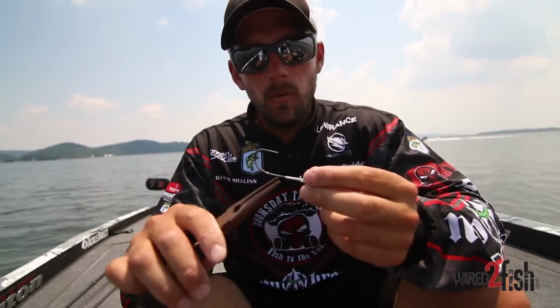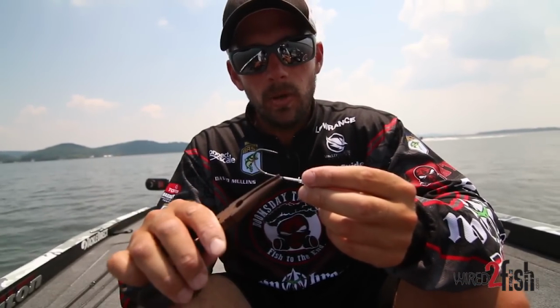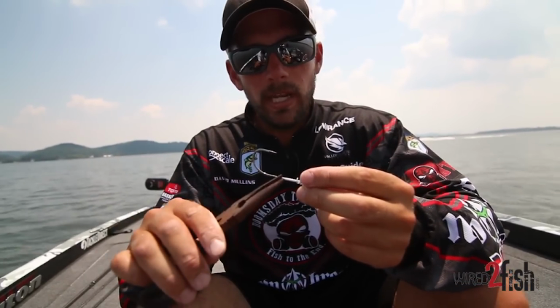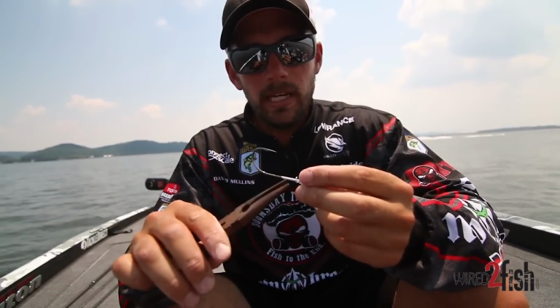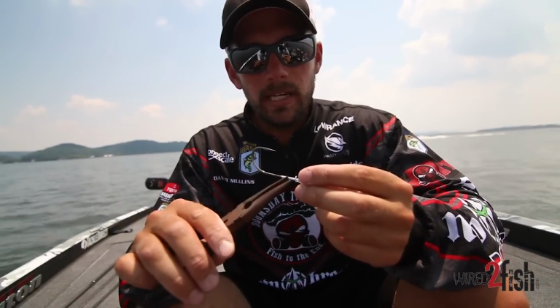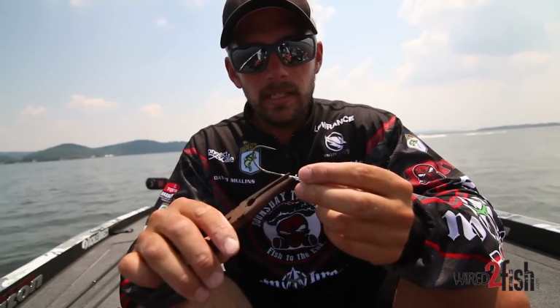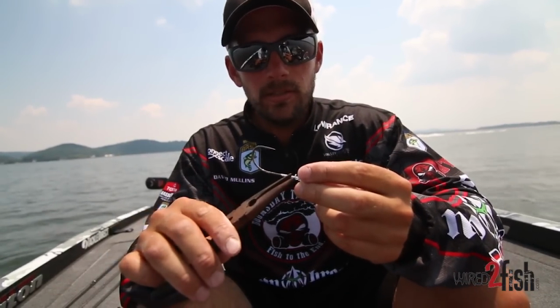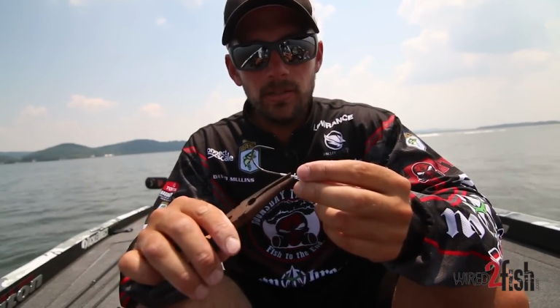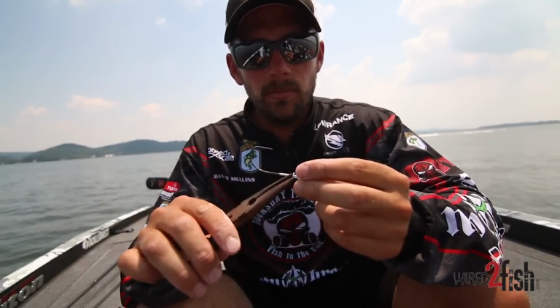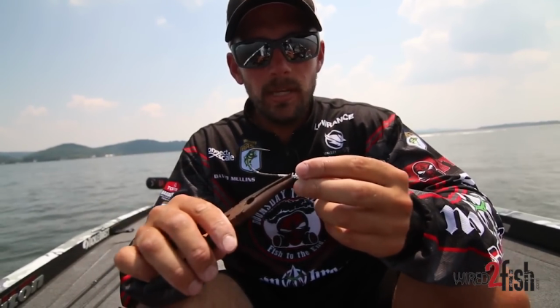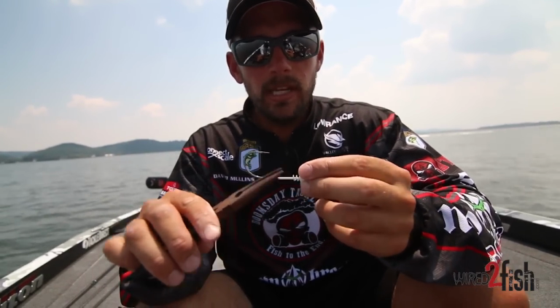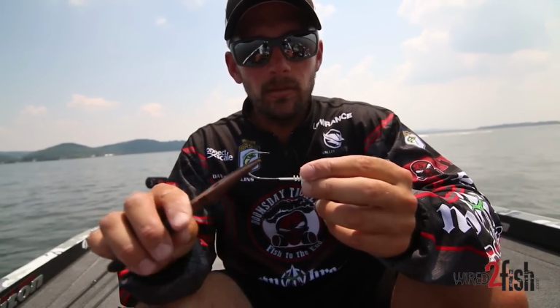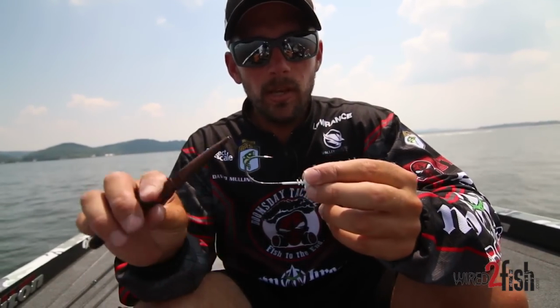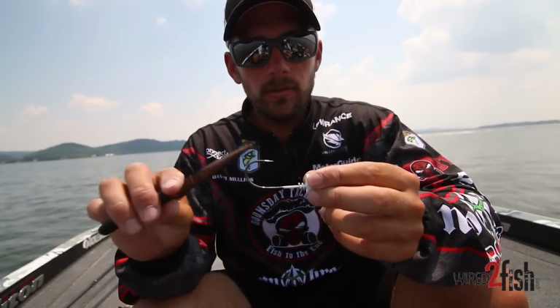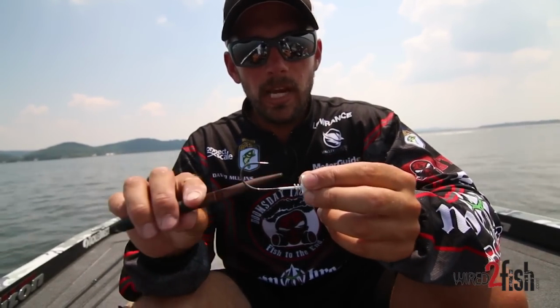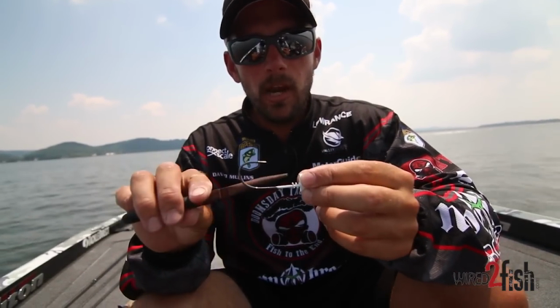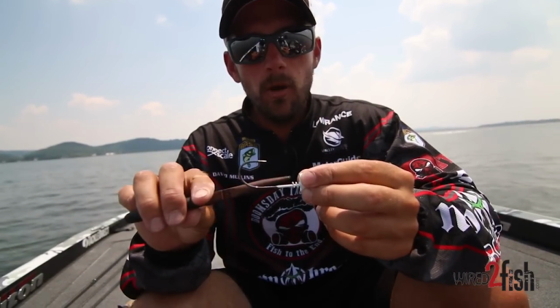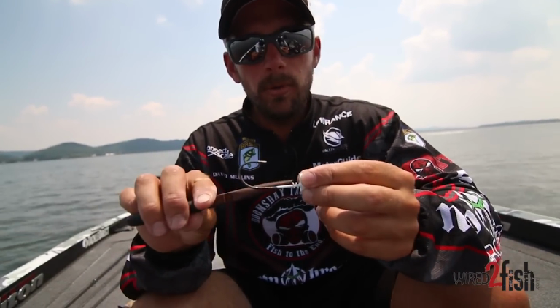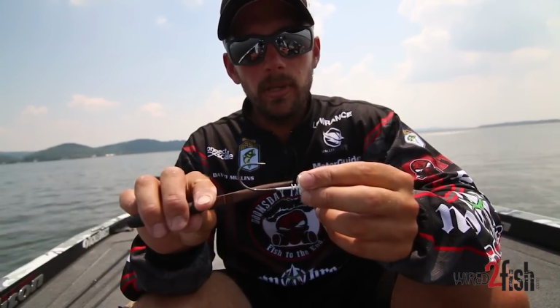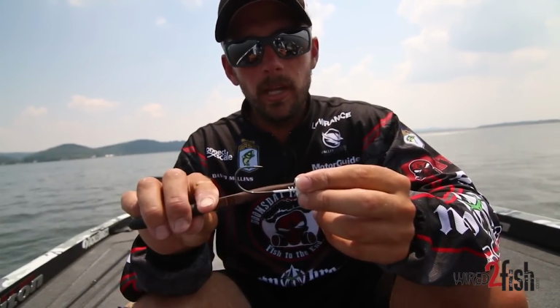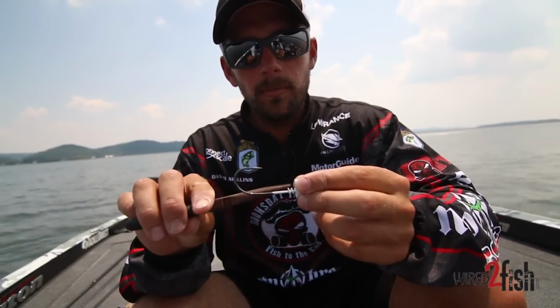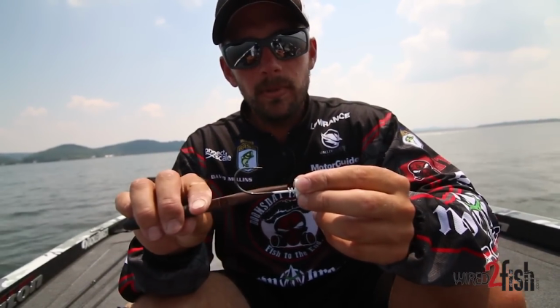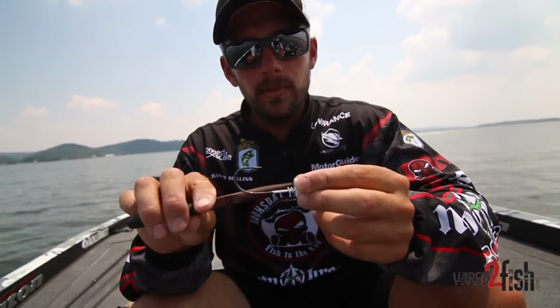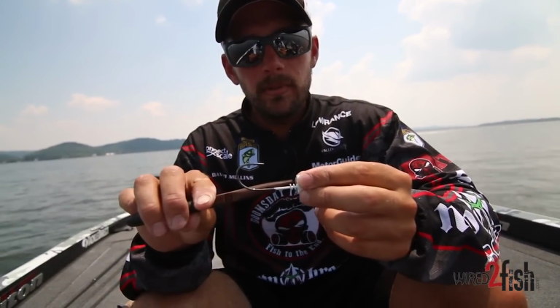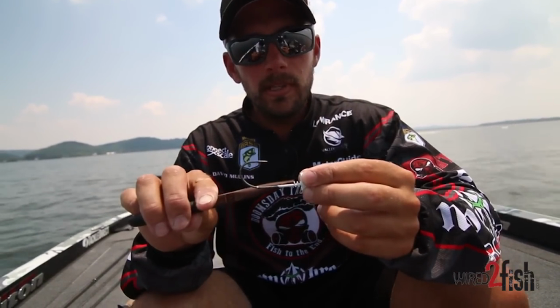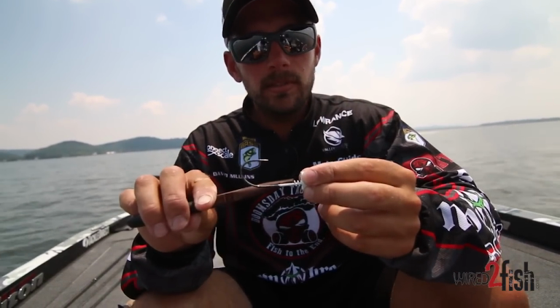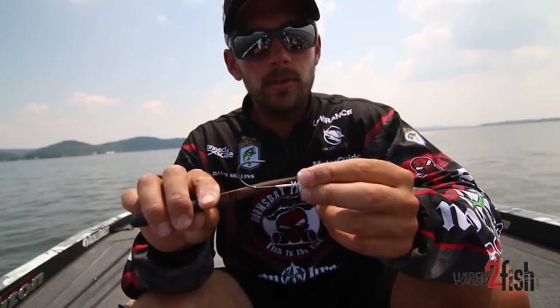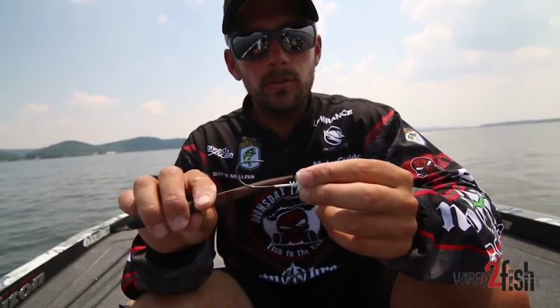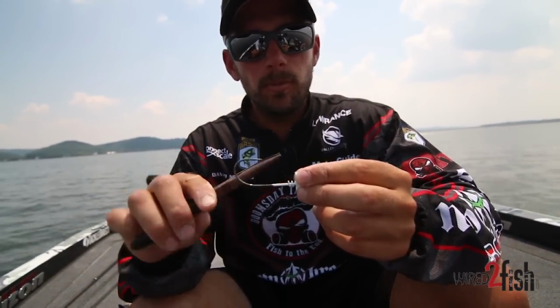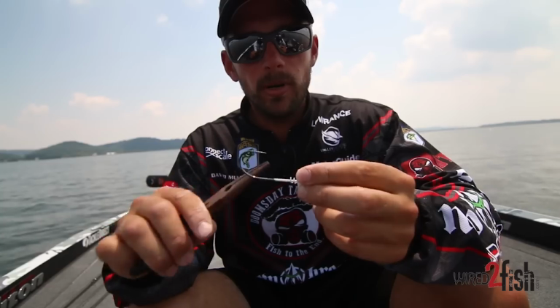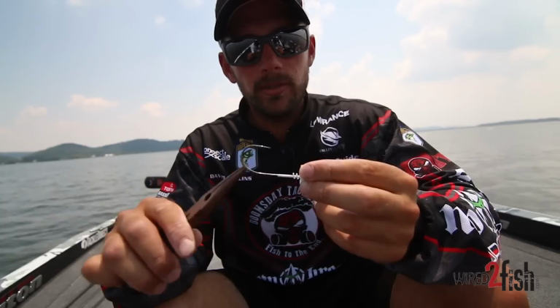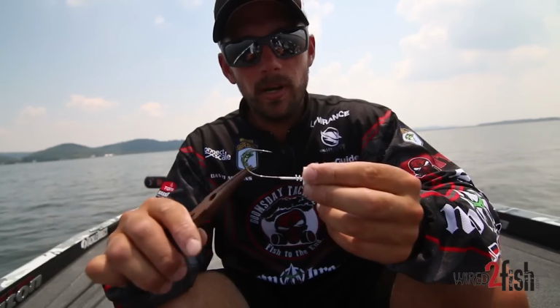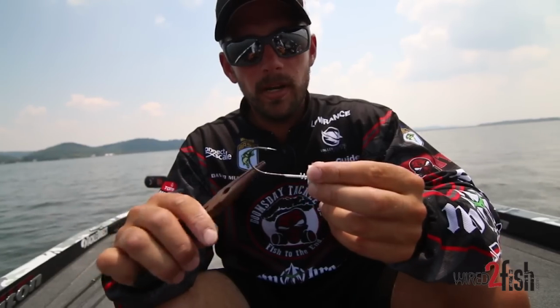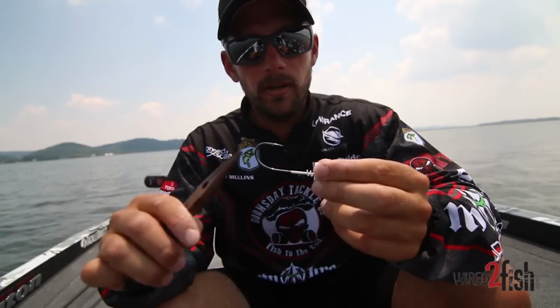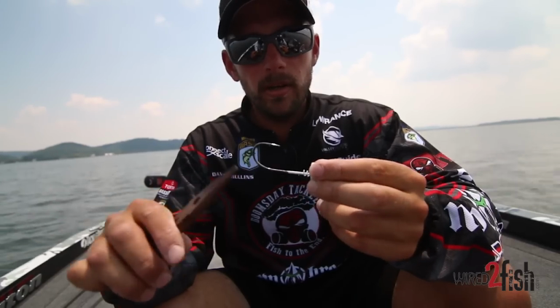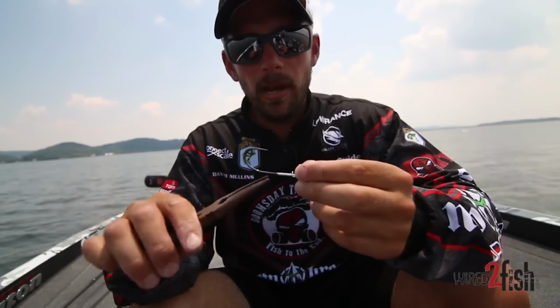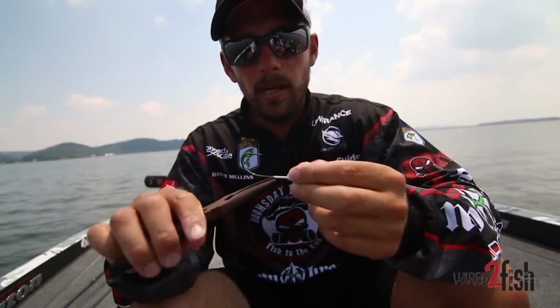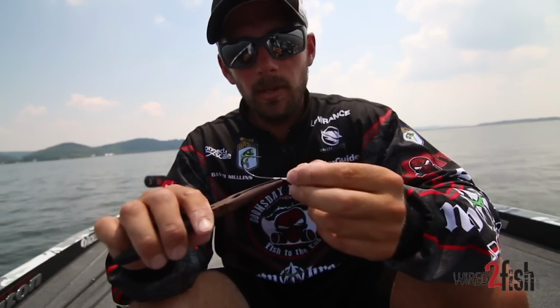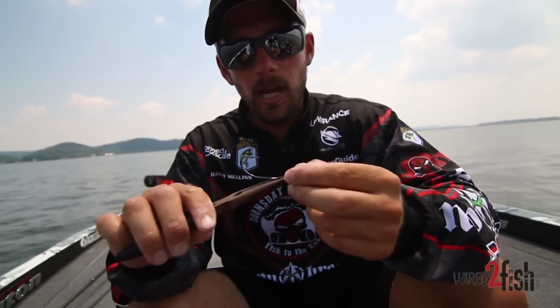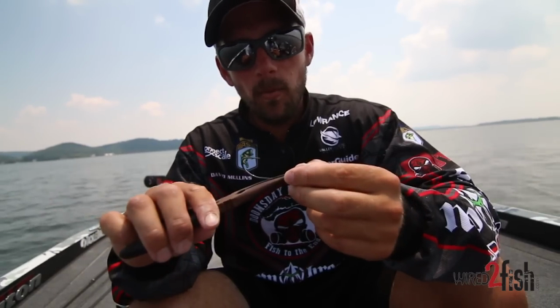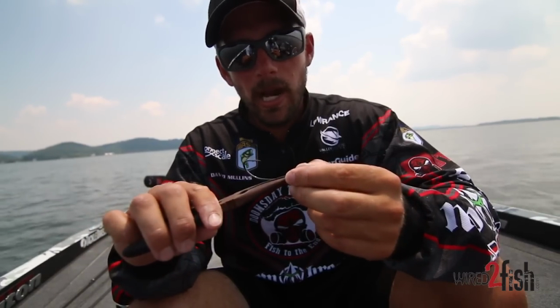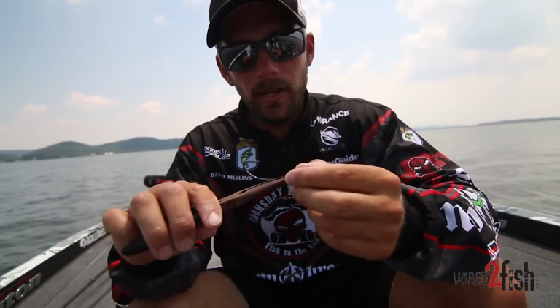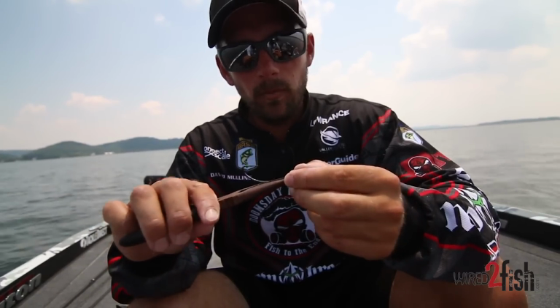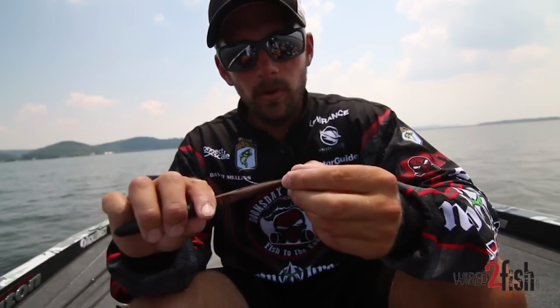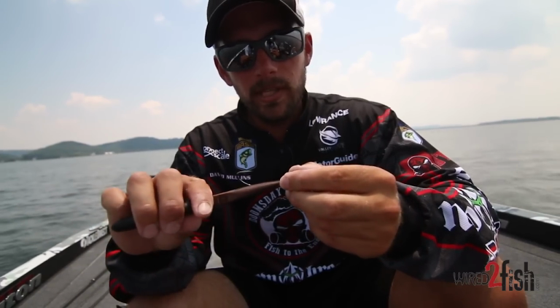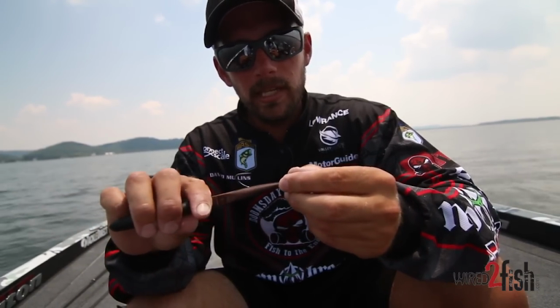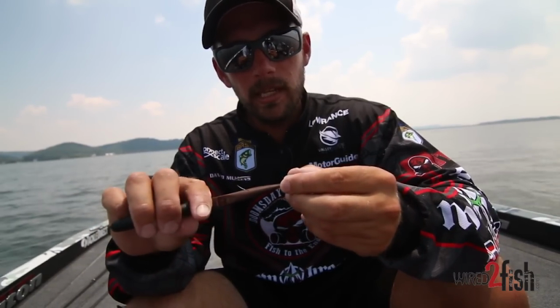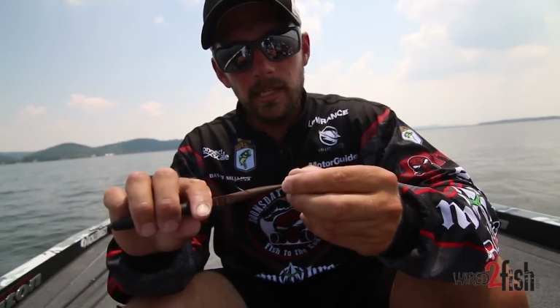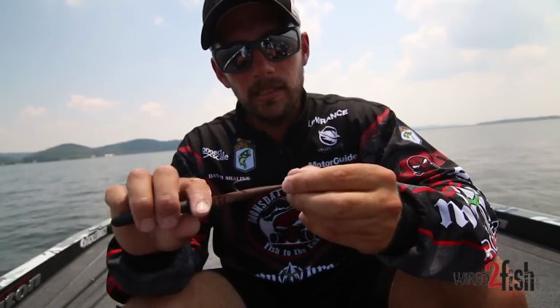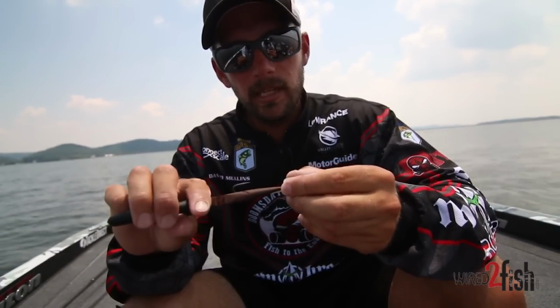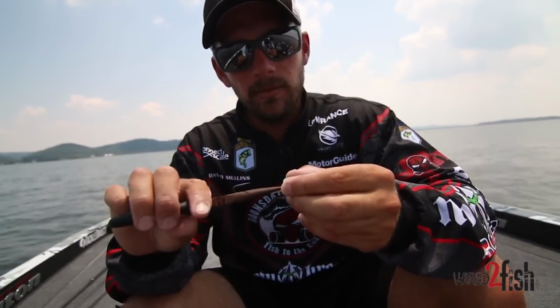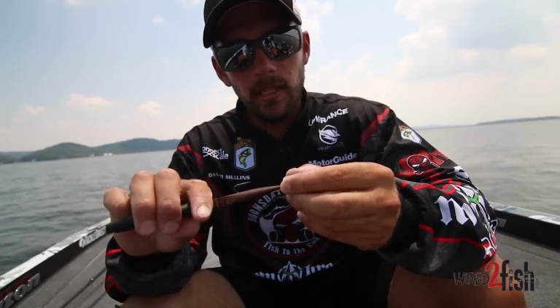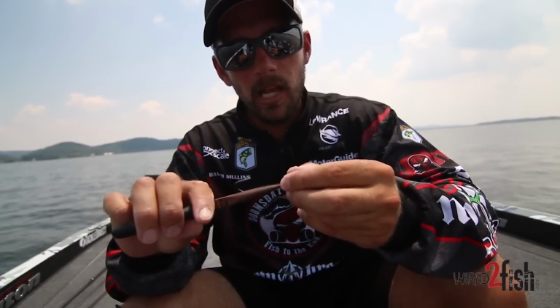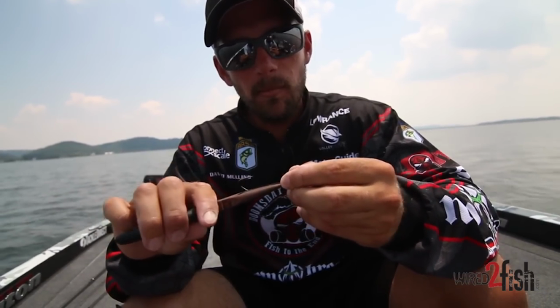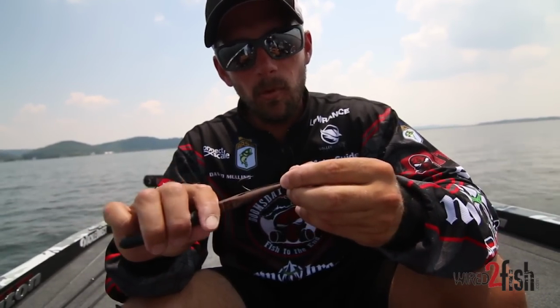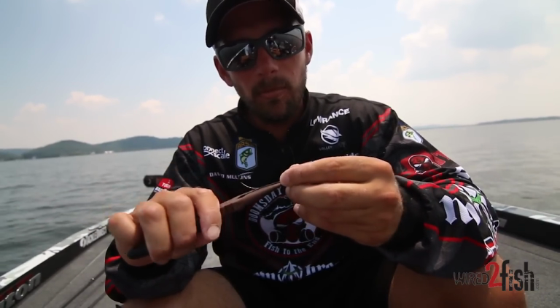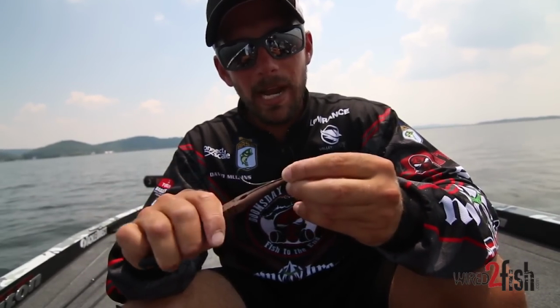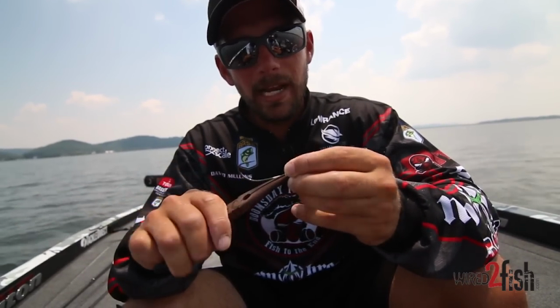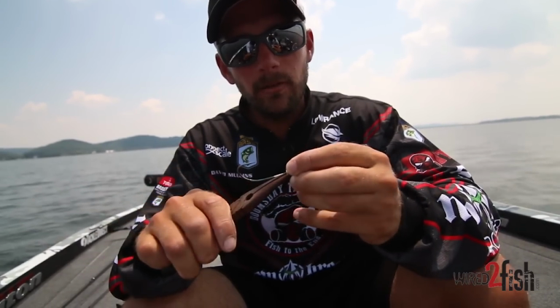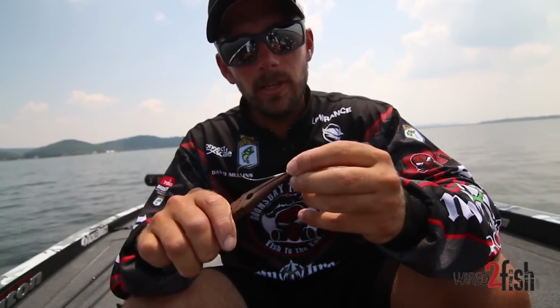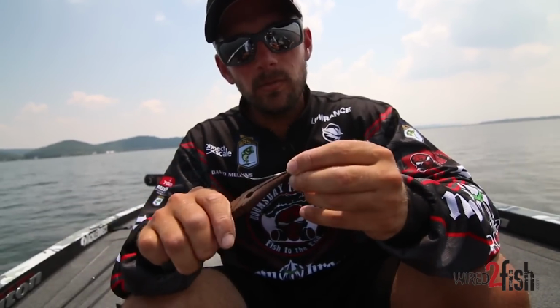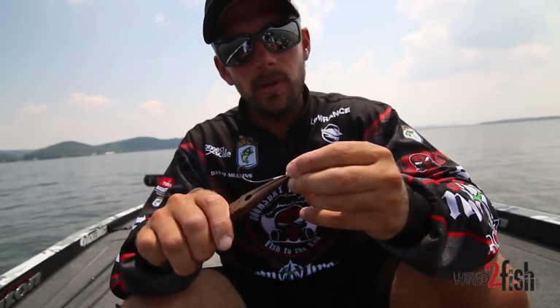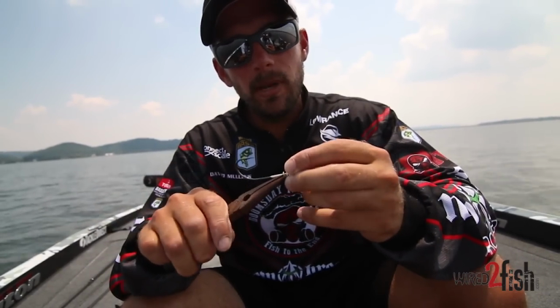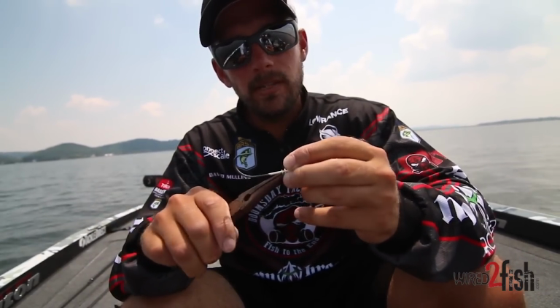What I did is I just took my needle nose pliers and I opened up these two springs right here and made them a lot wider. What that does is give it a lot more bite on that swimbait.